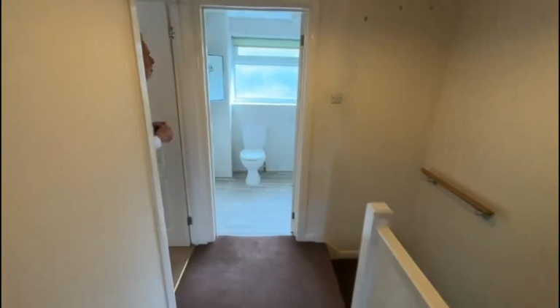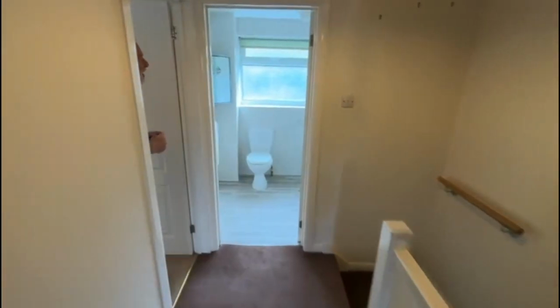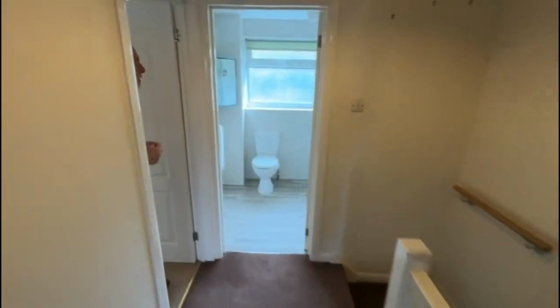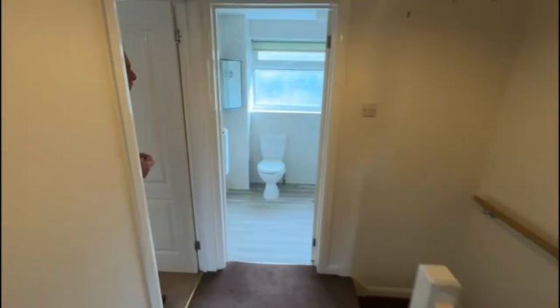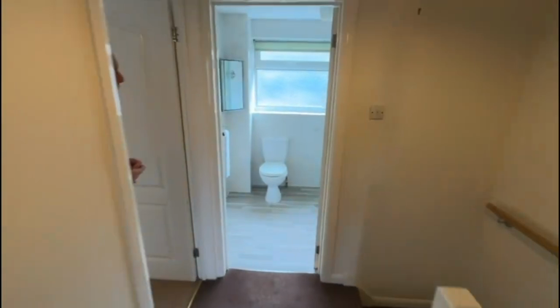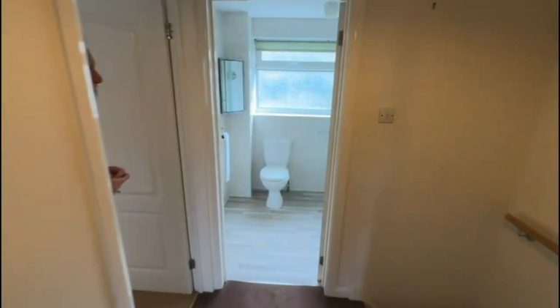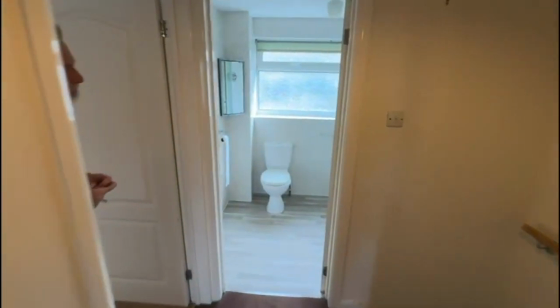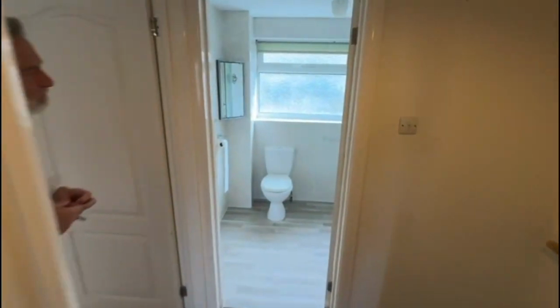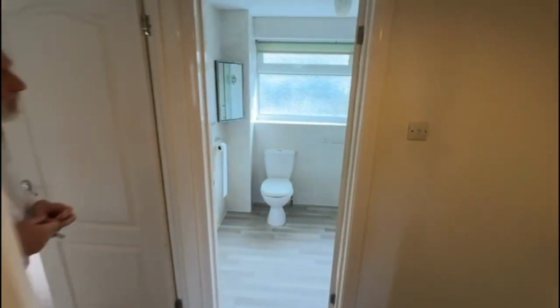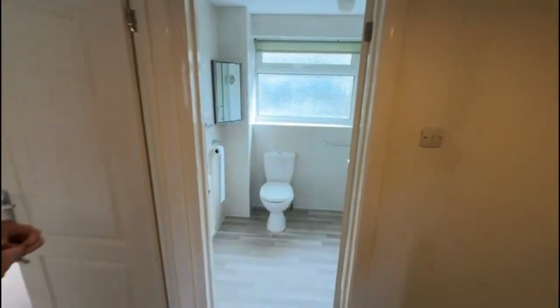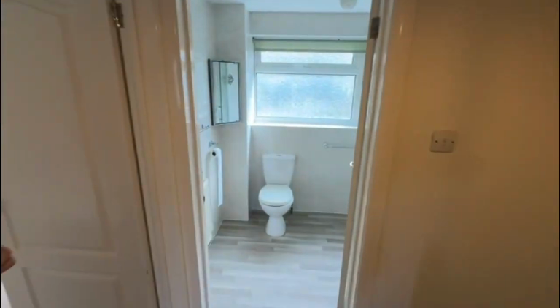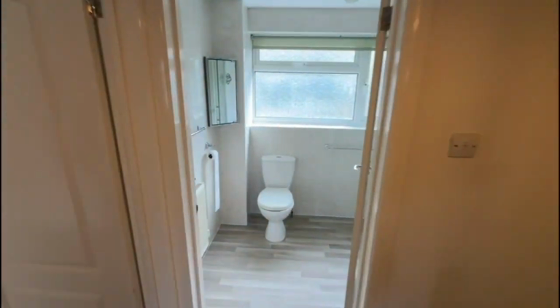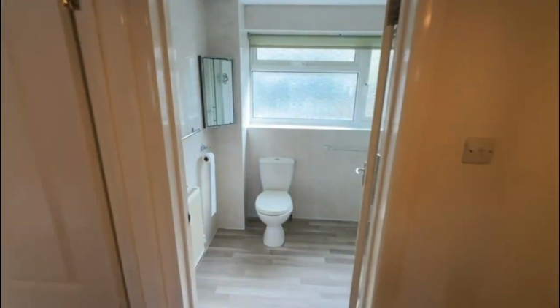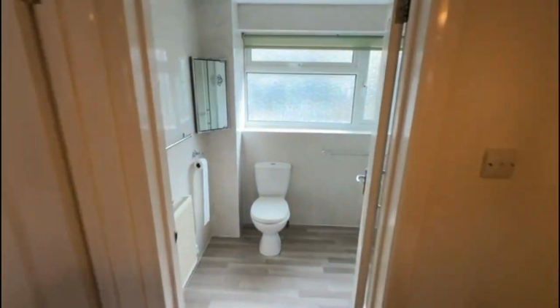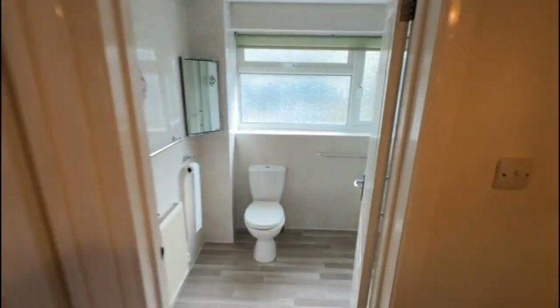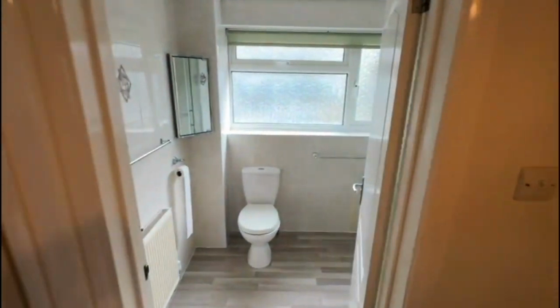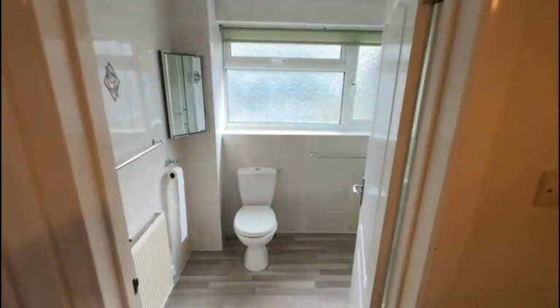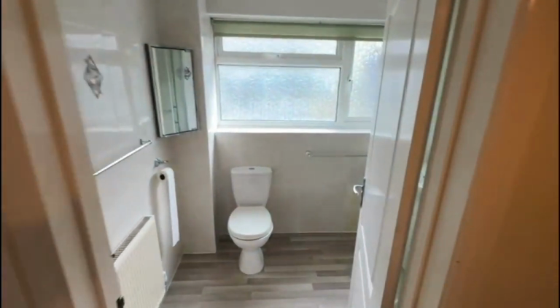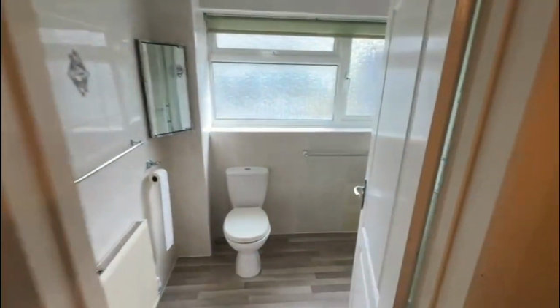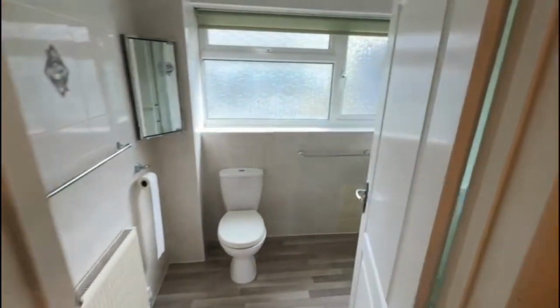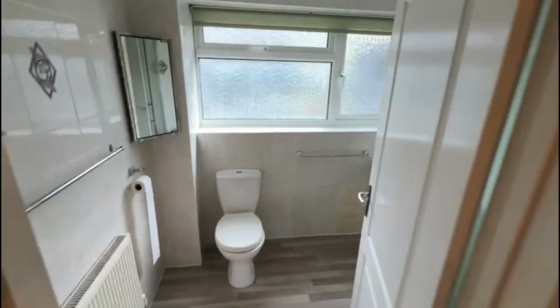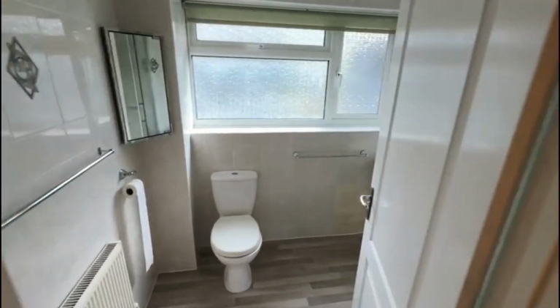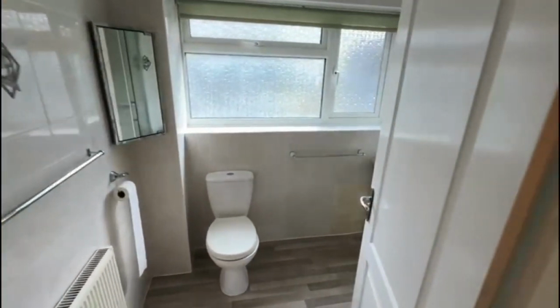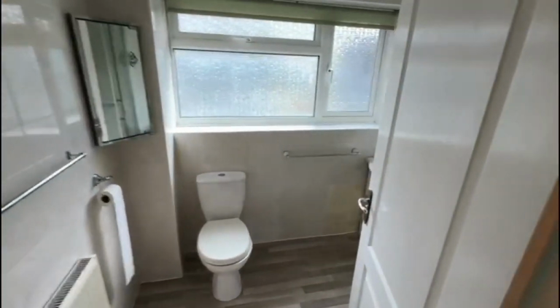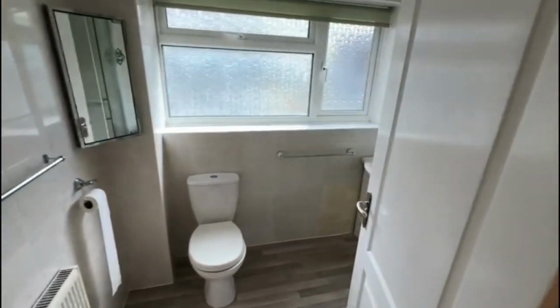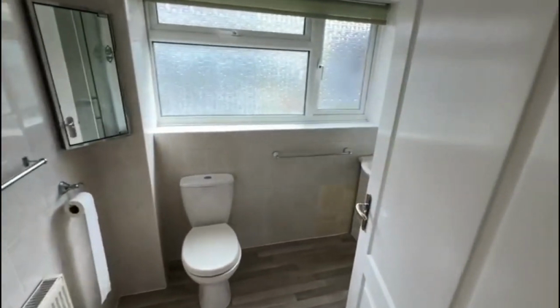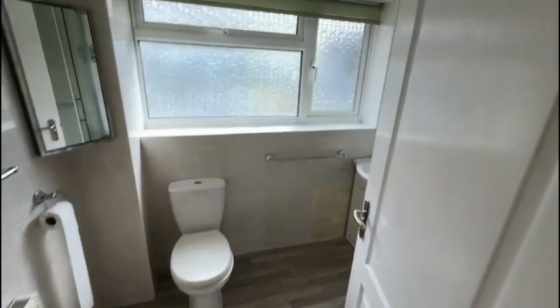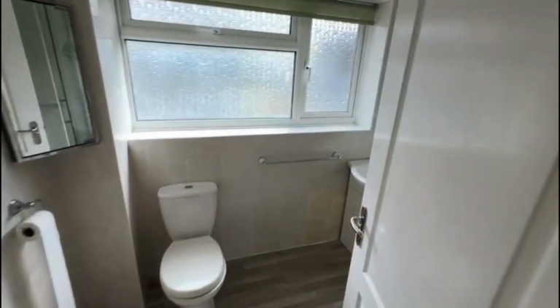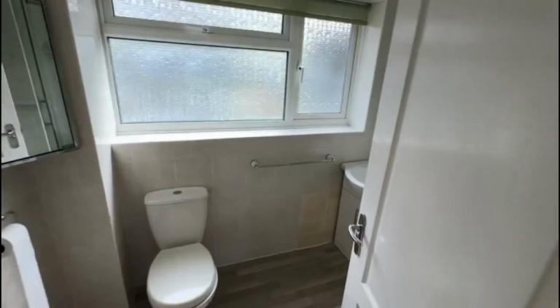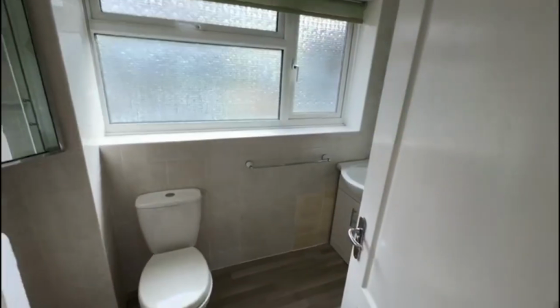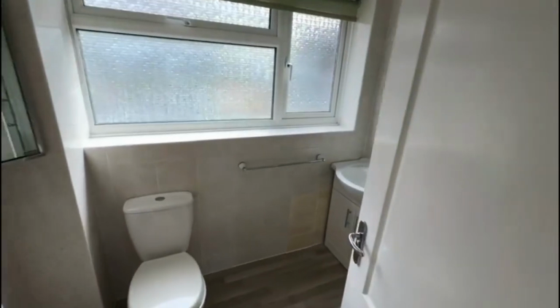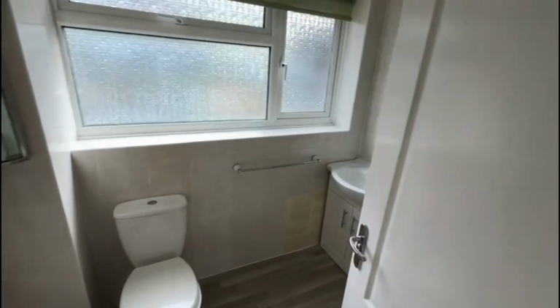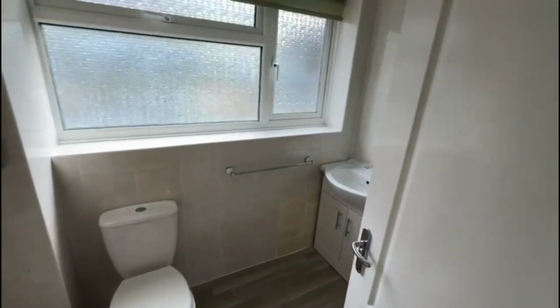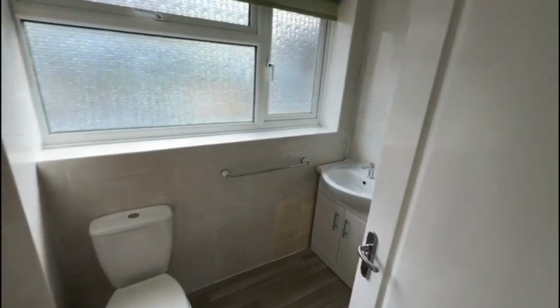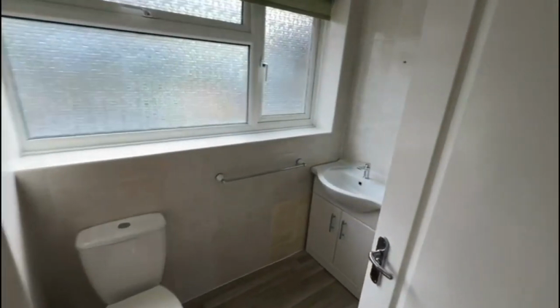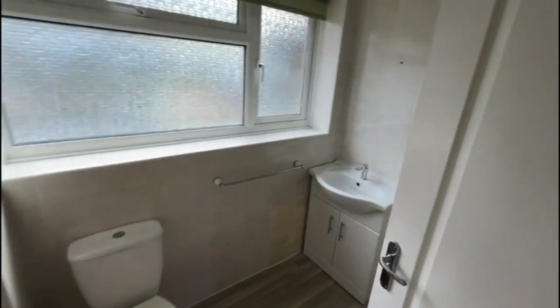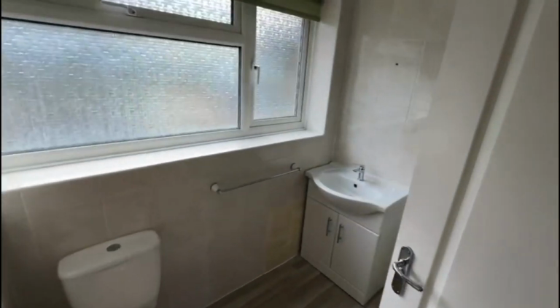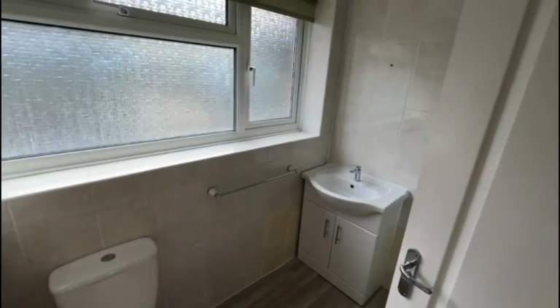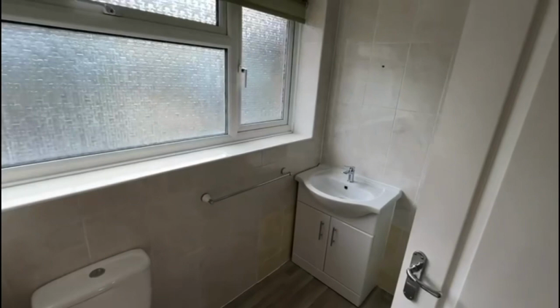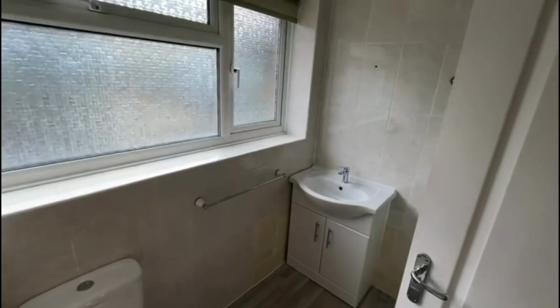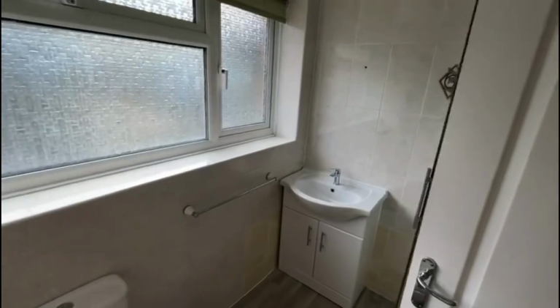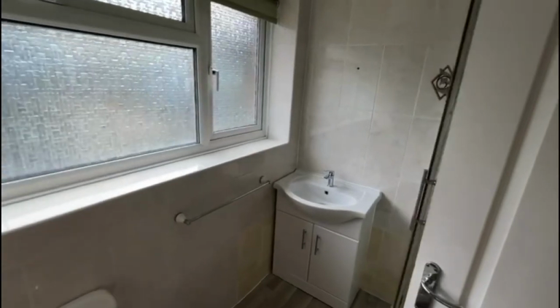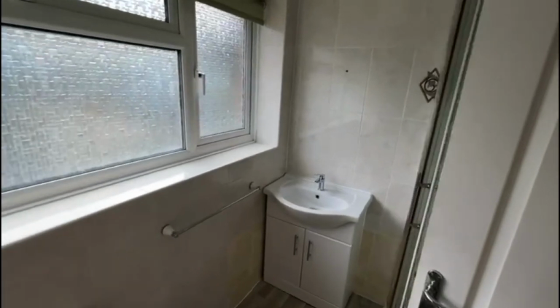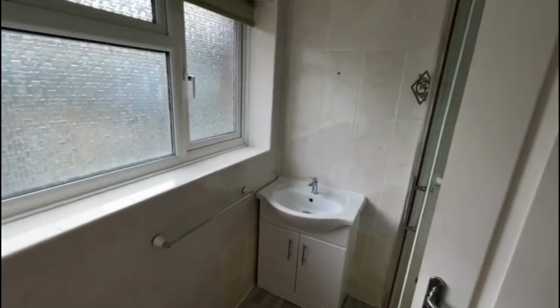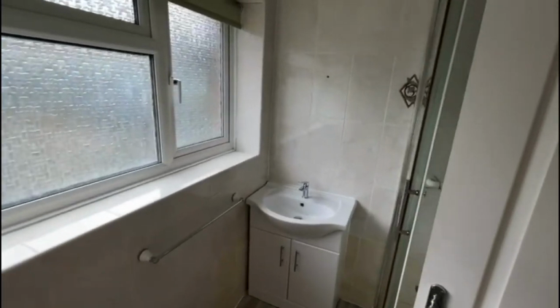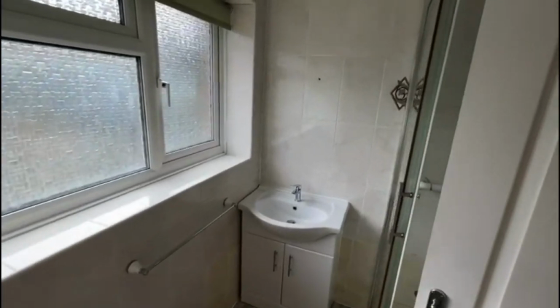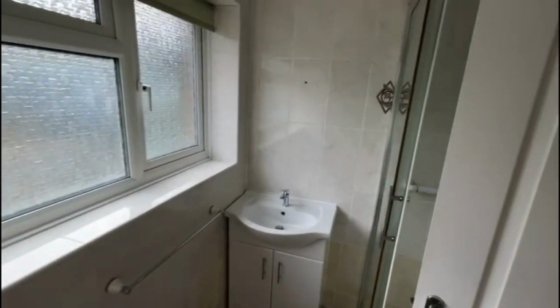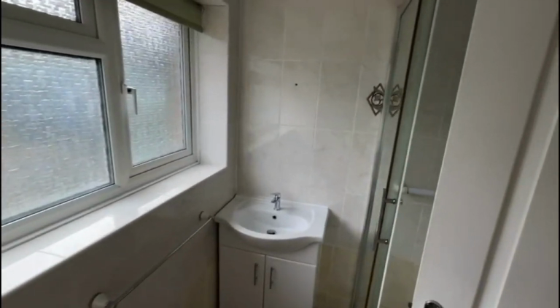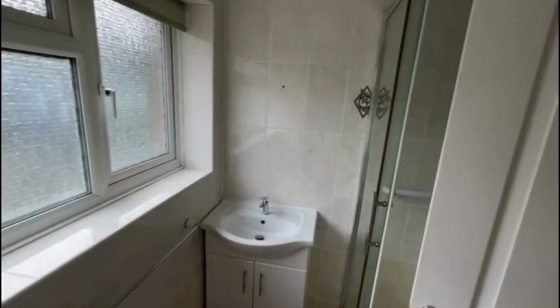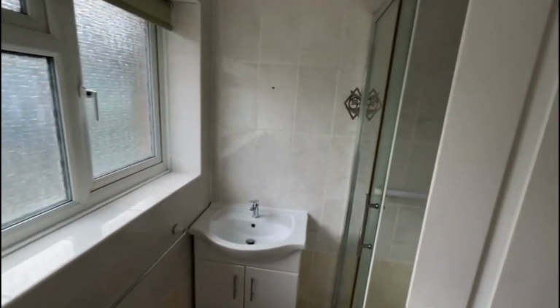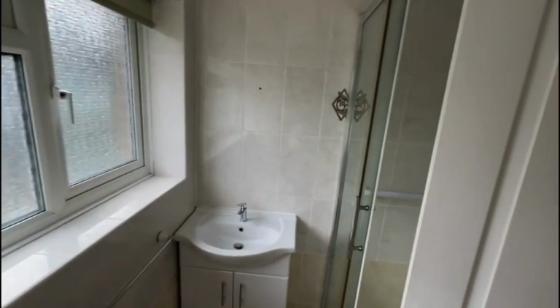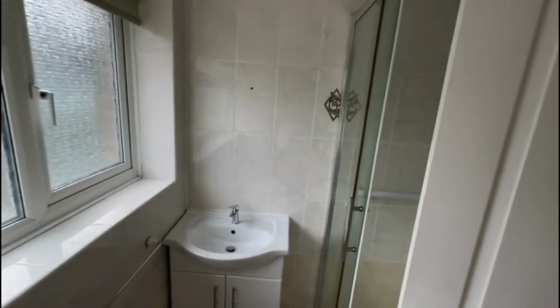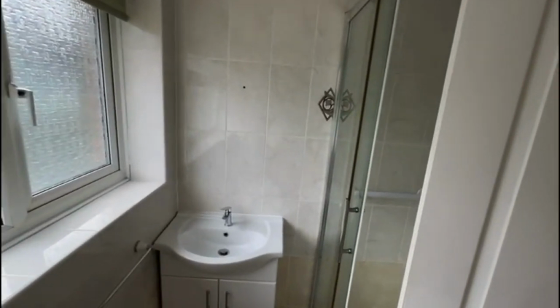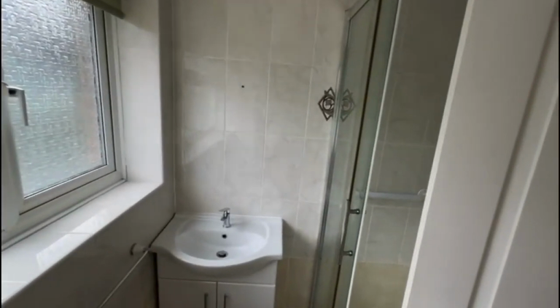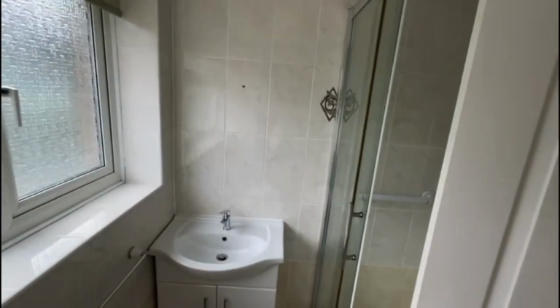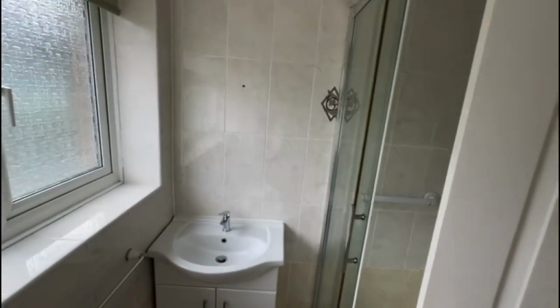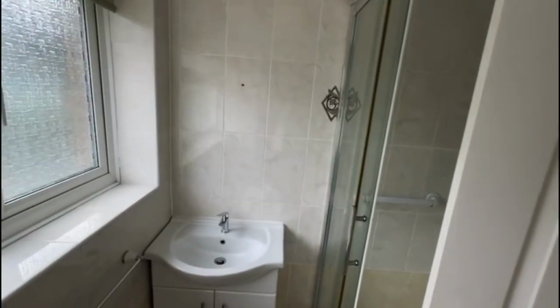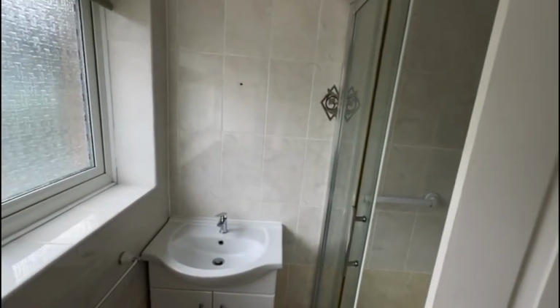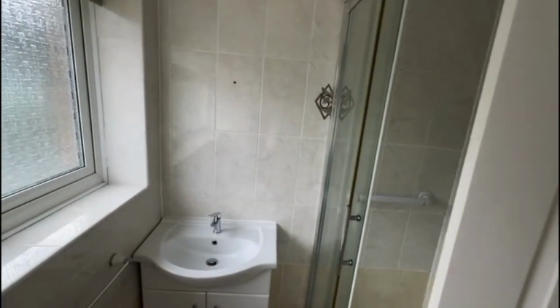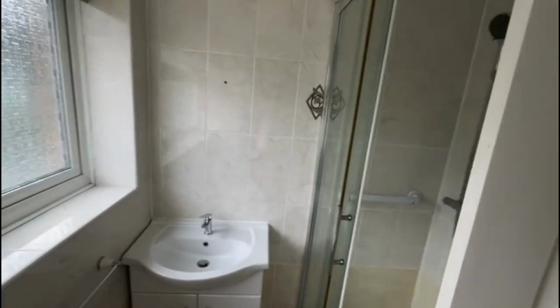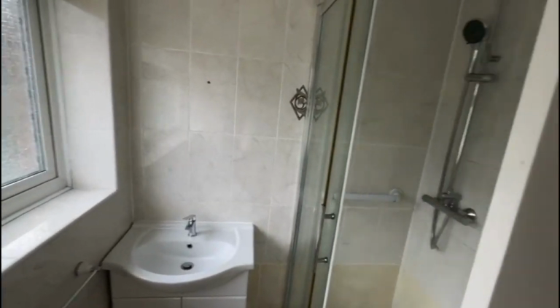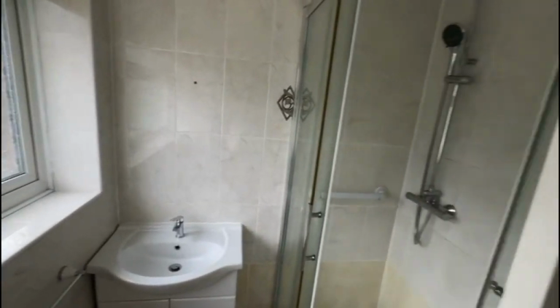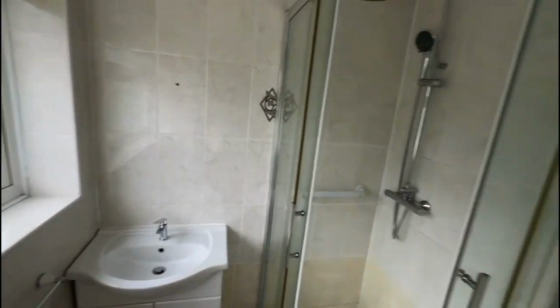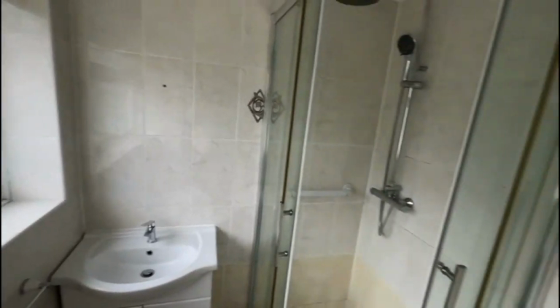Shower room — so there's no bath here, you've just got a shower, so just to be aware.